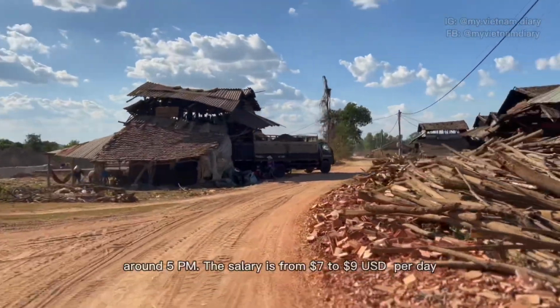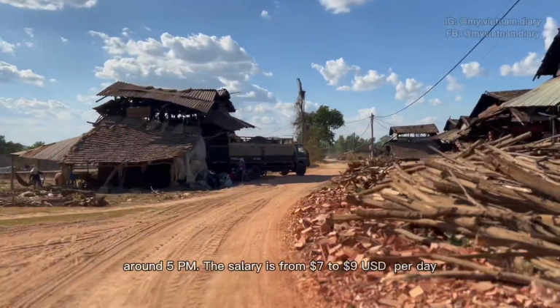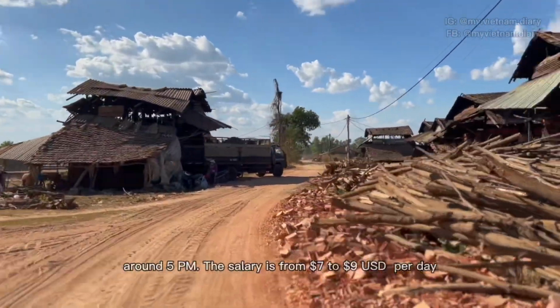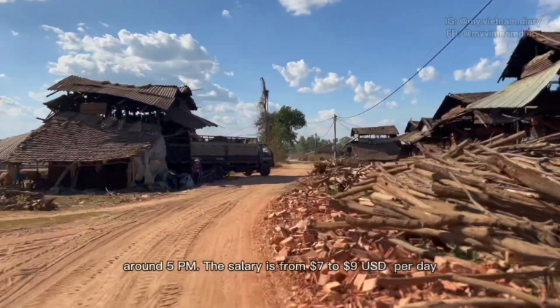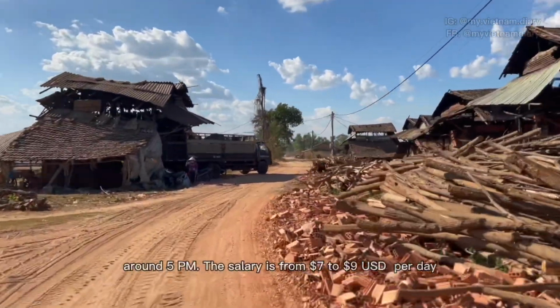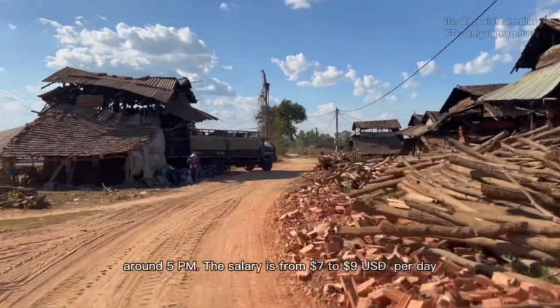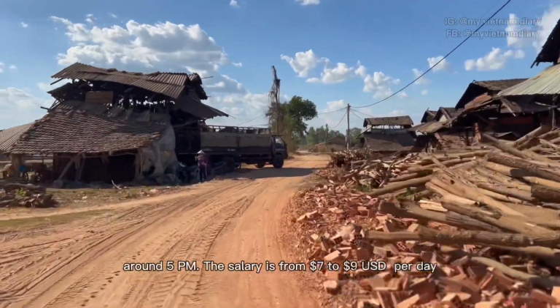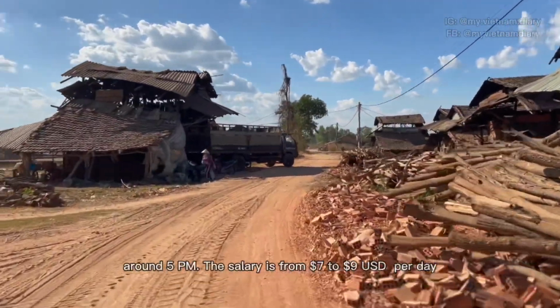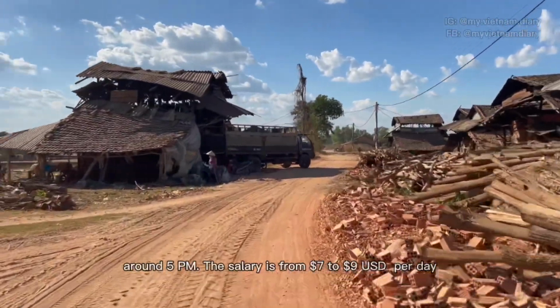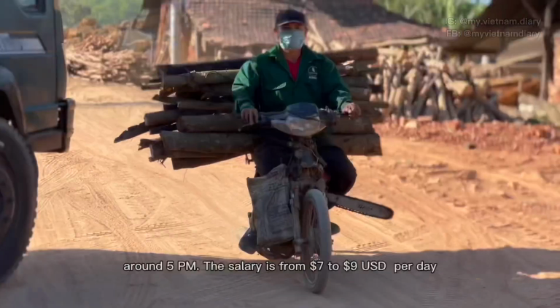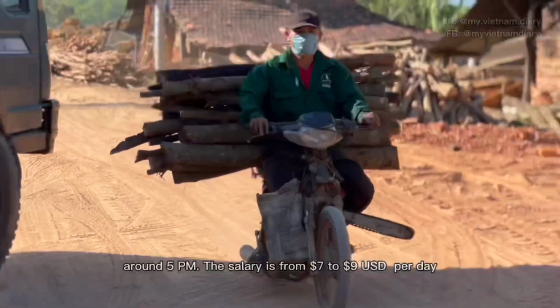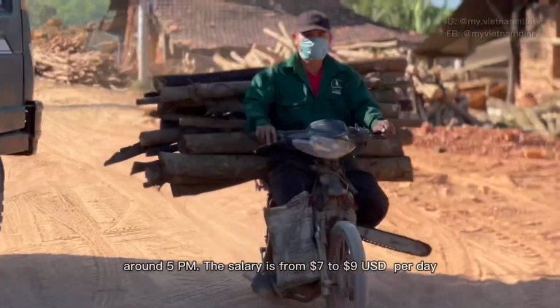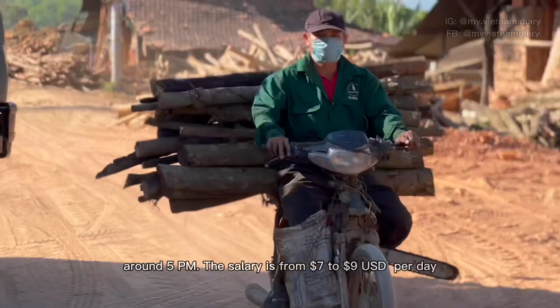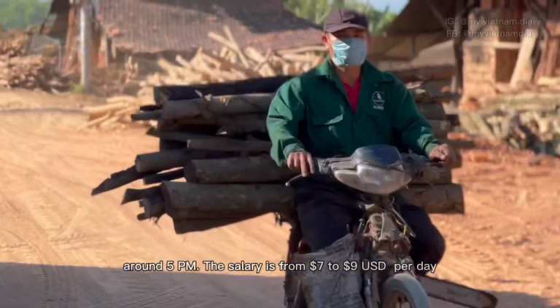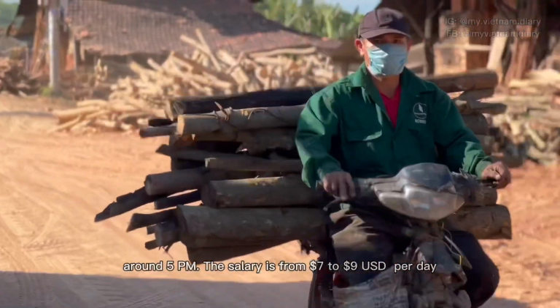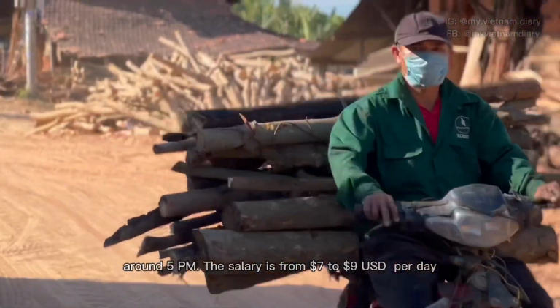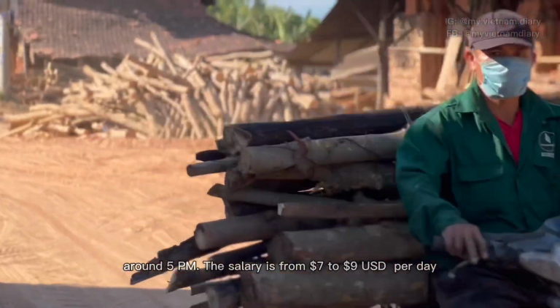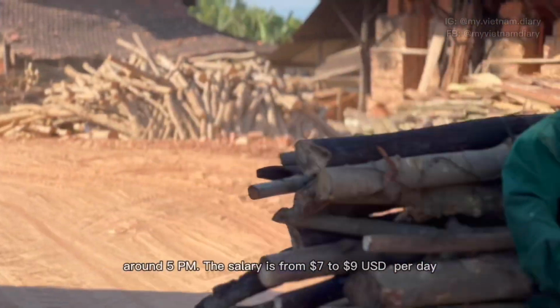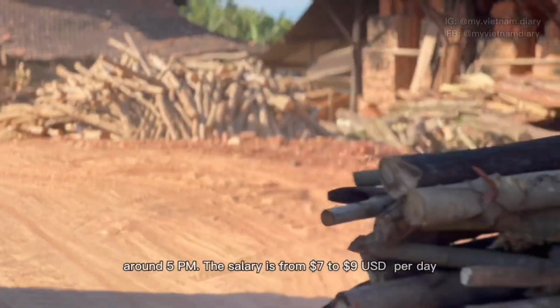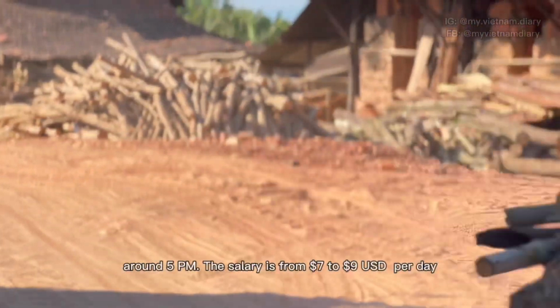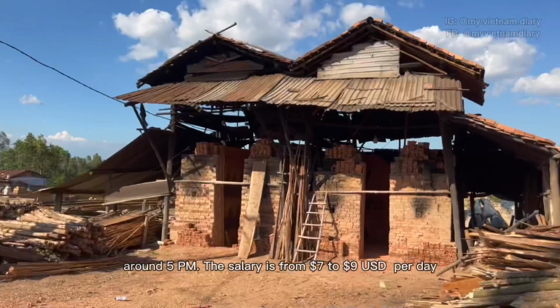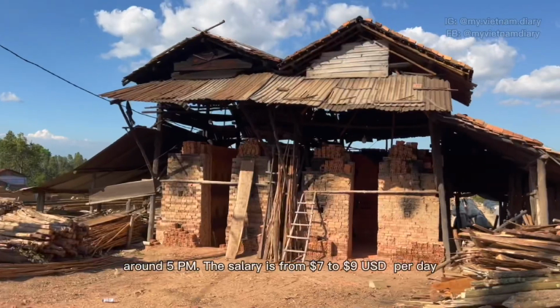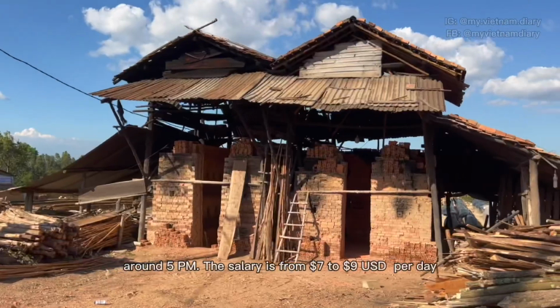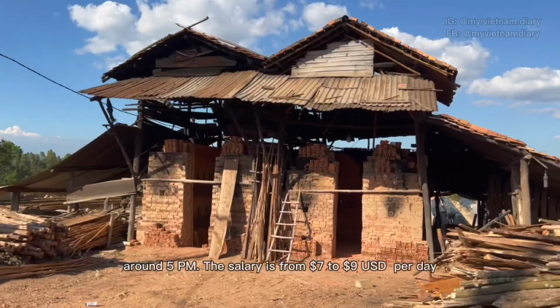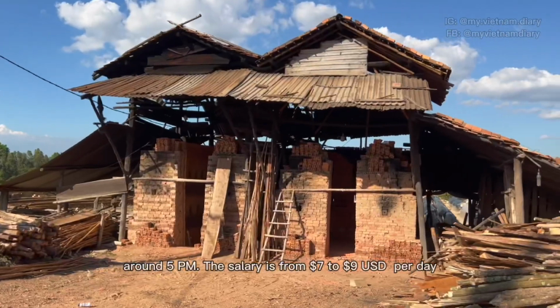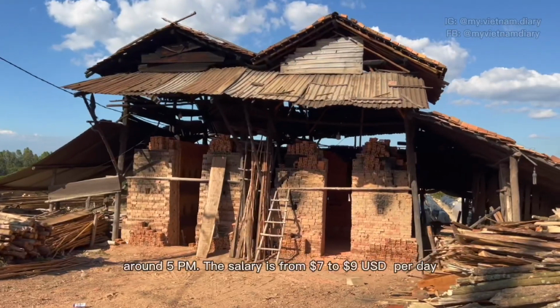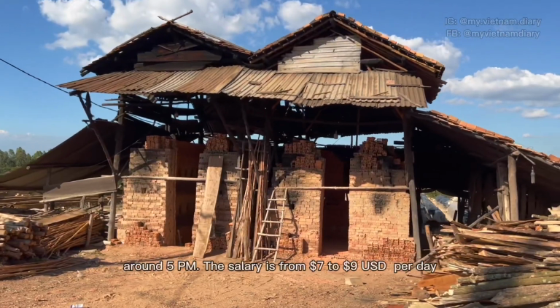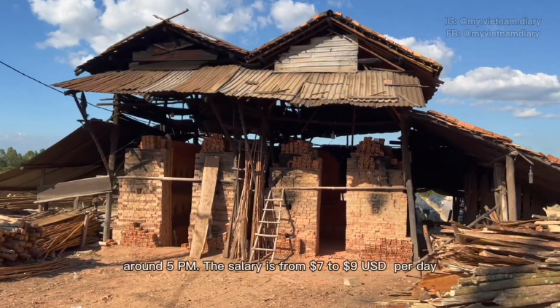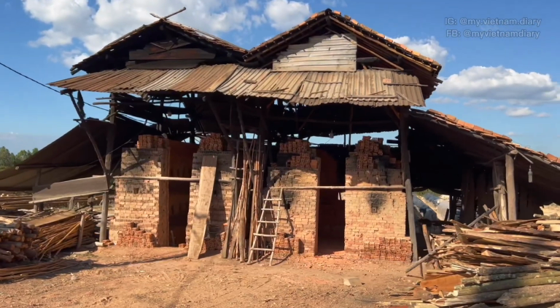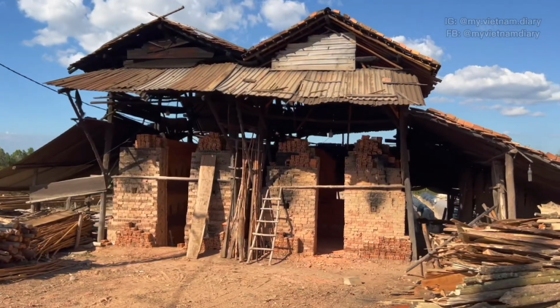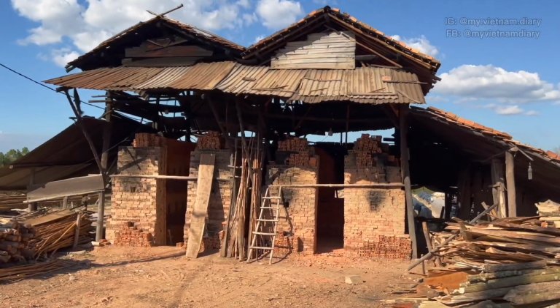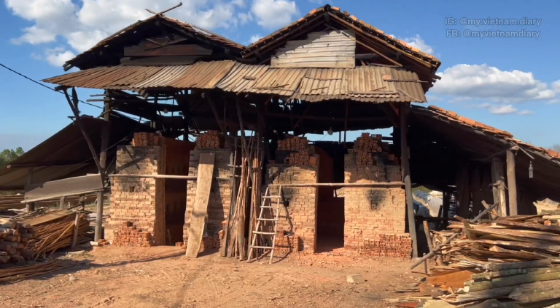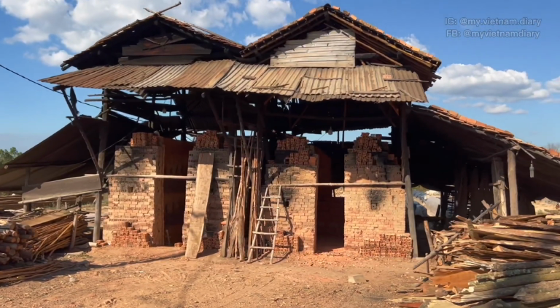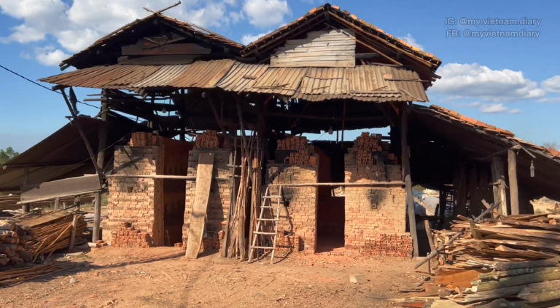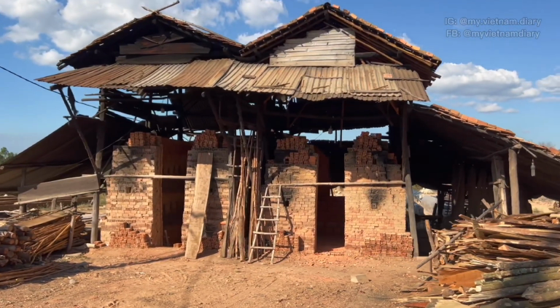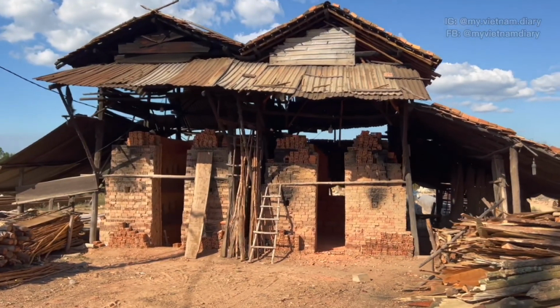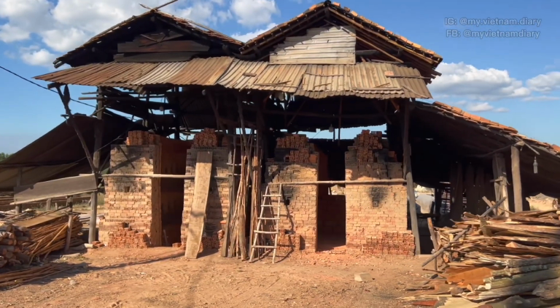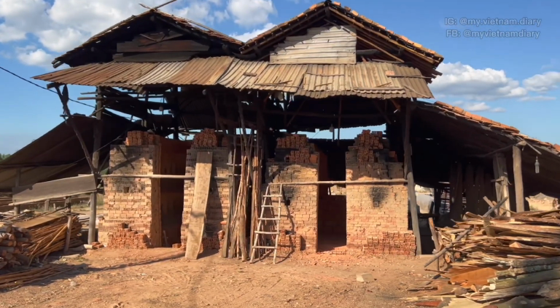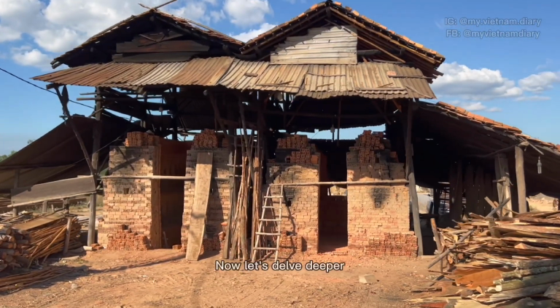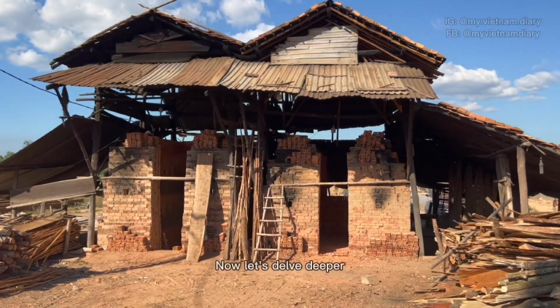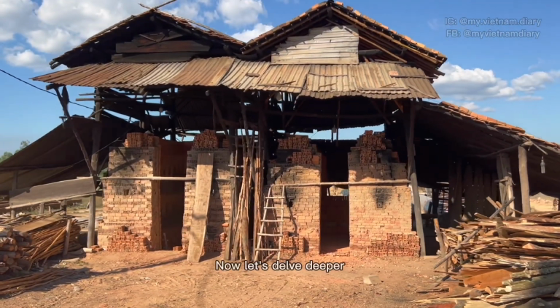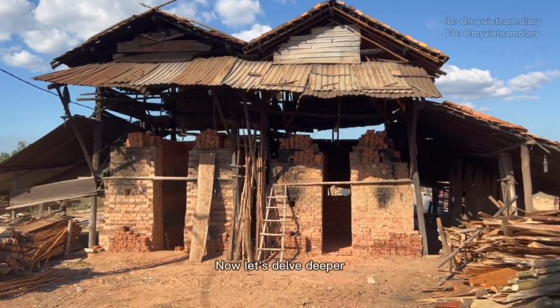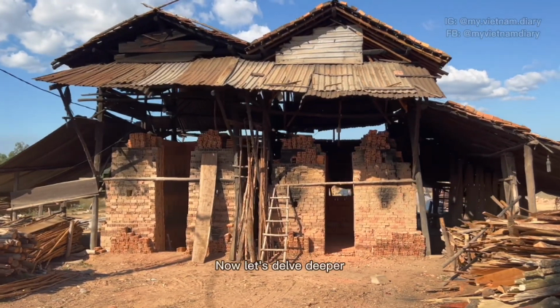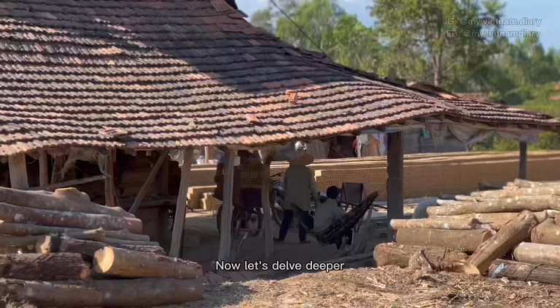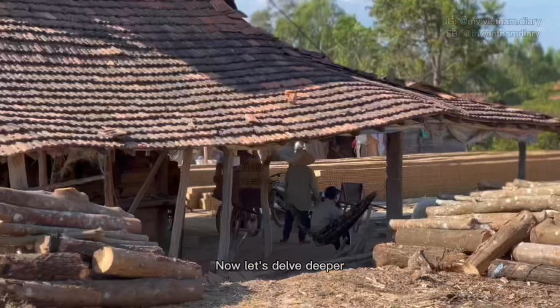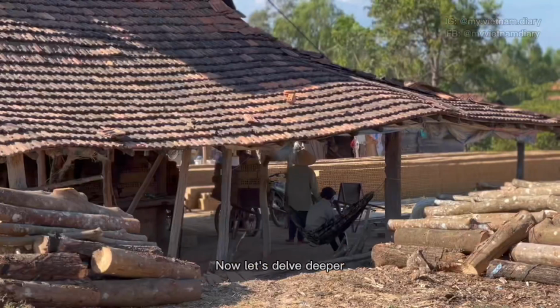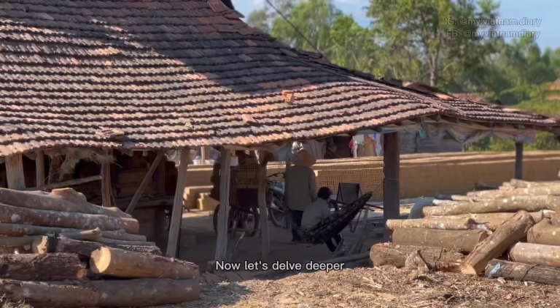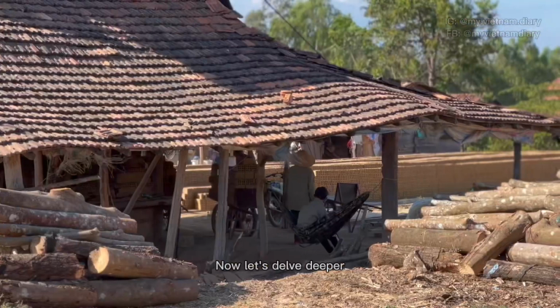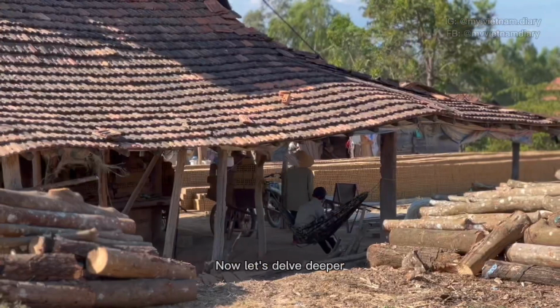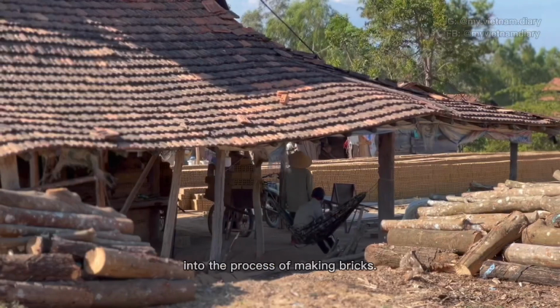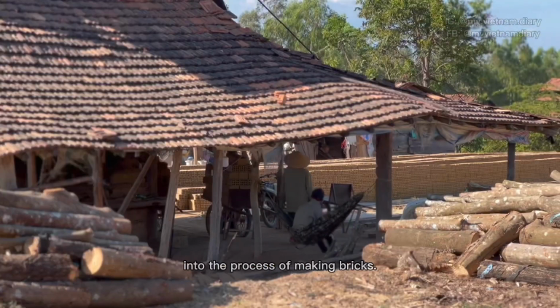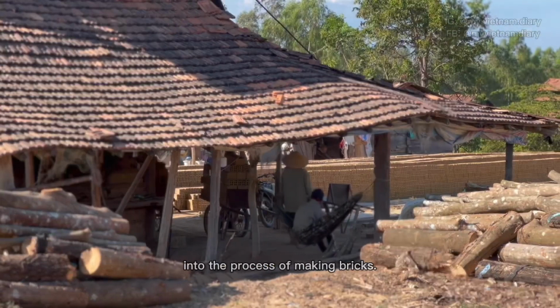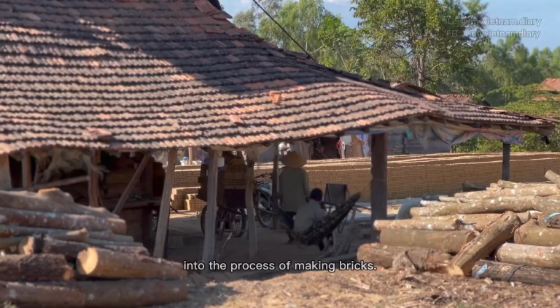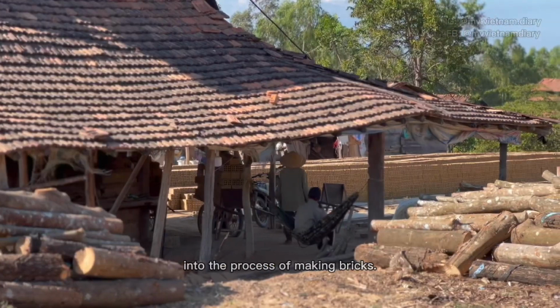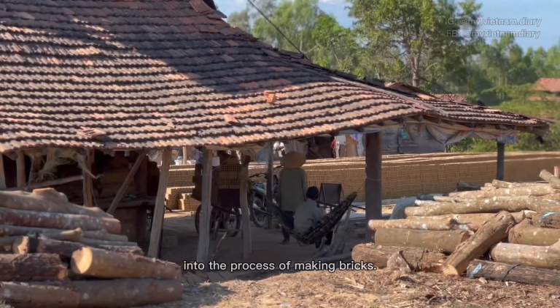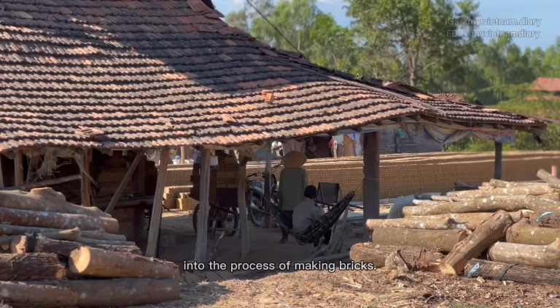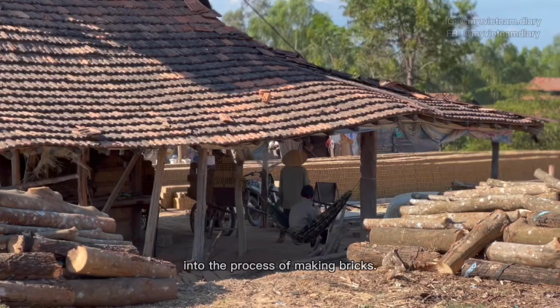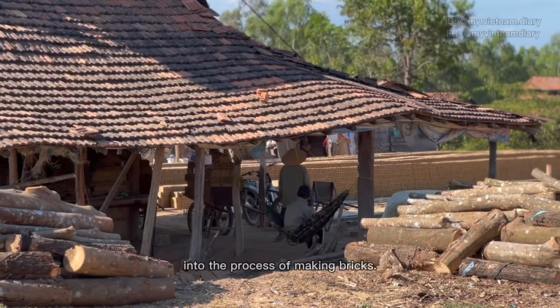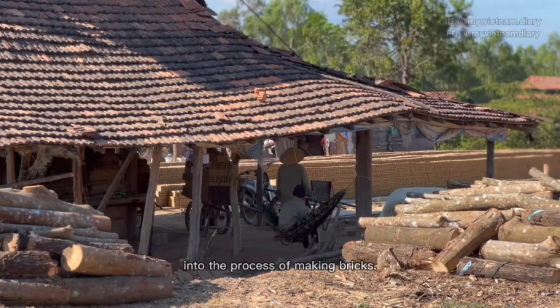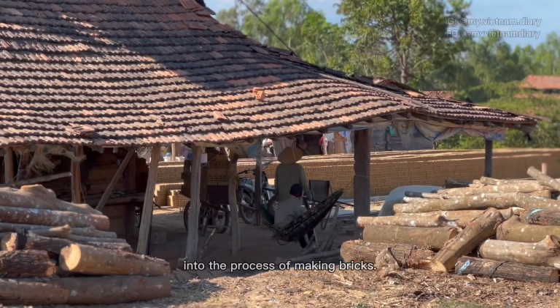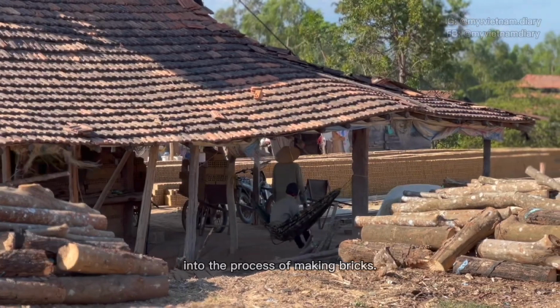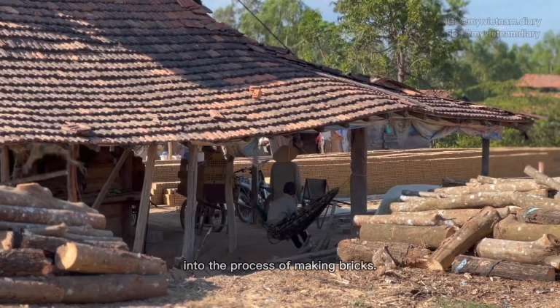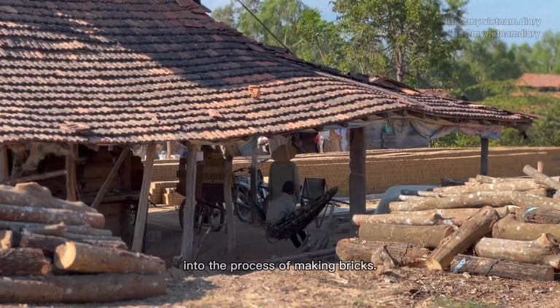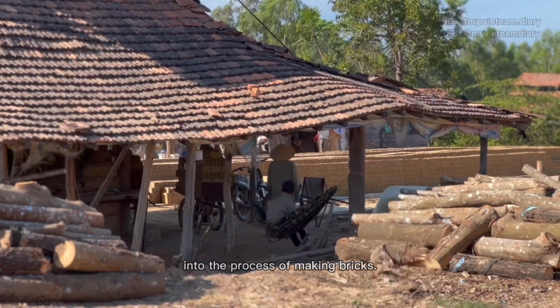The salary is from seven to nine dollars a day. Now let's delve deeper into the process of making bricks.